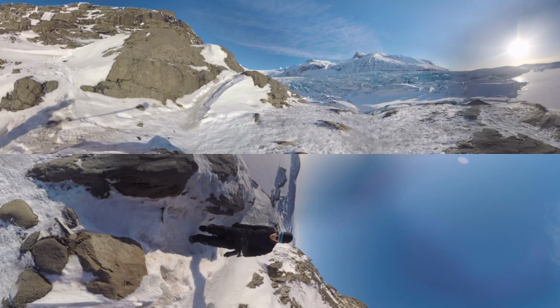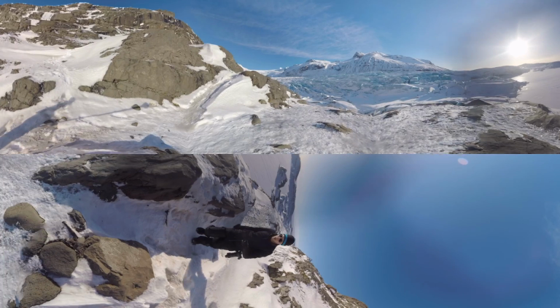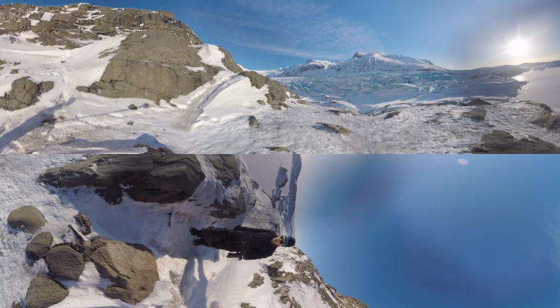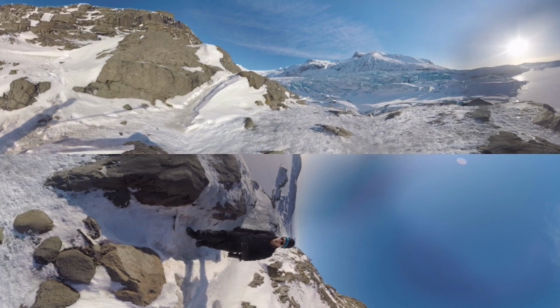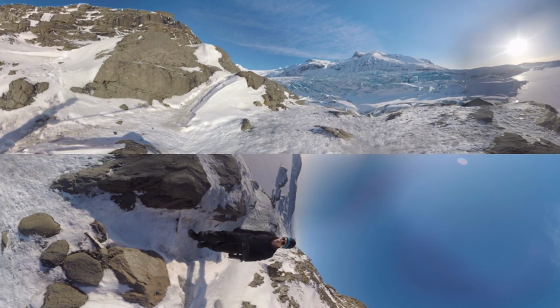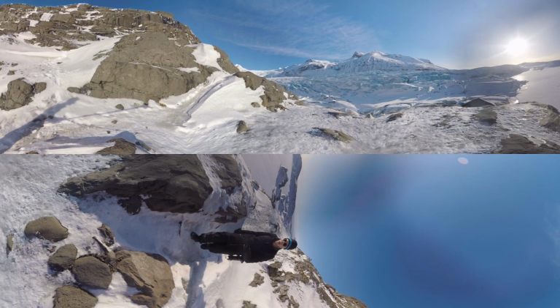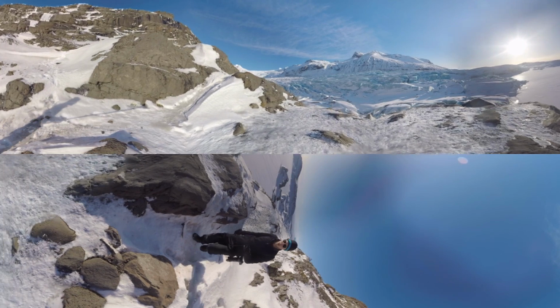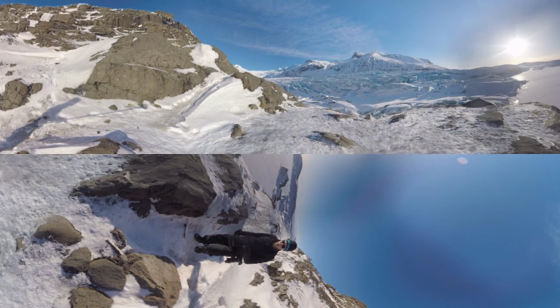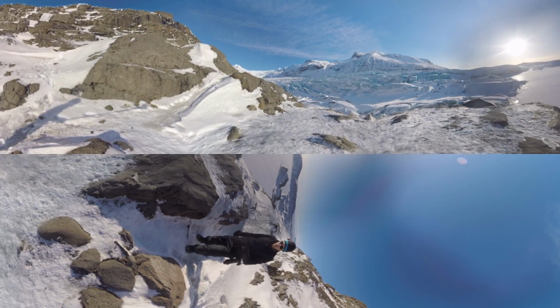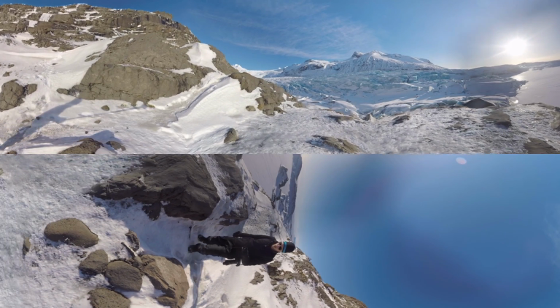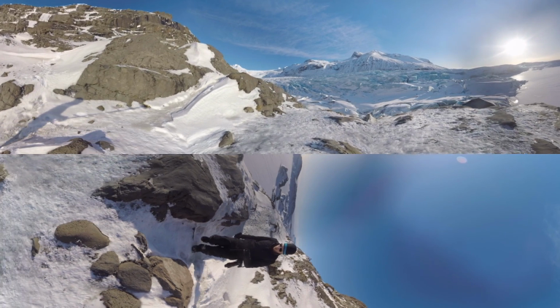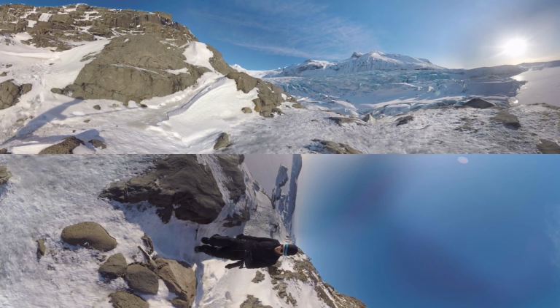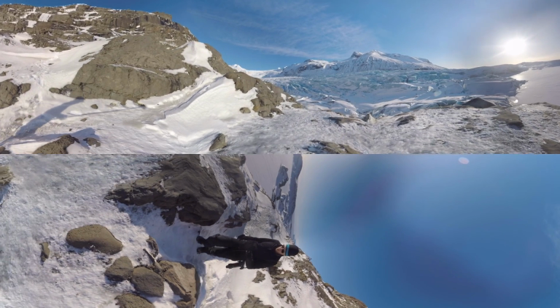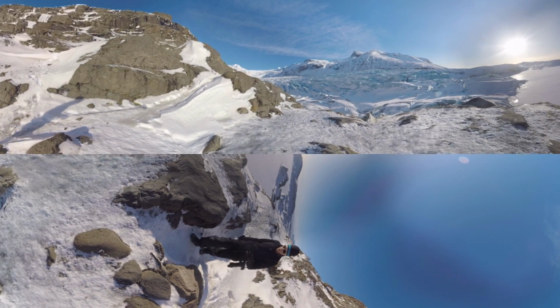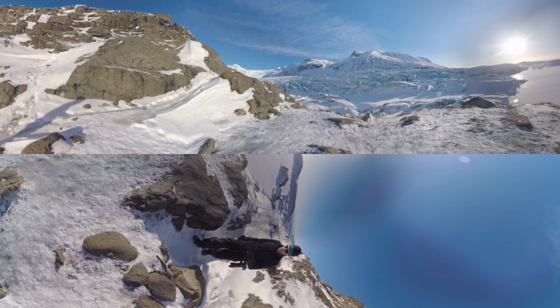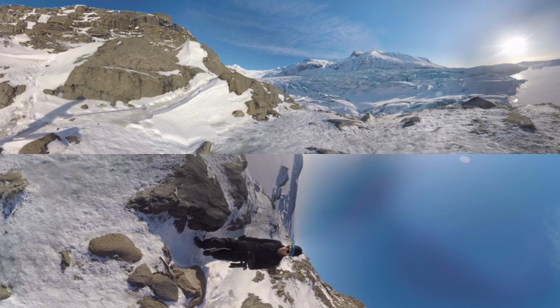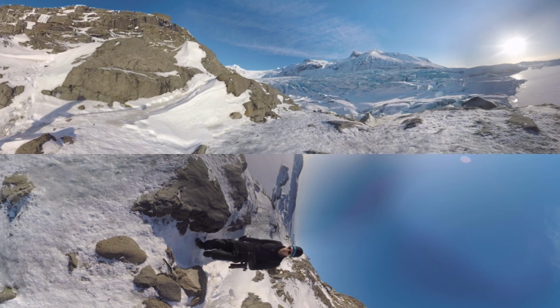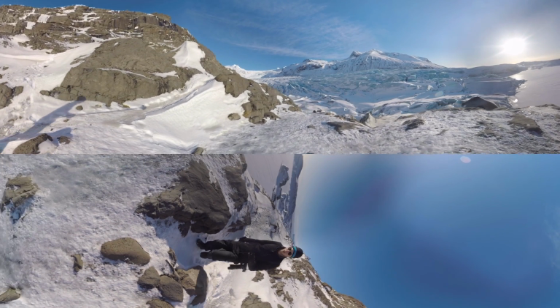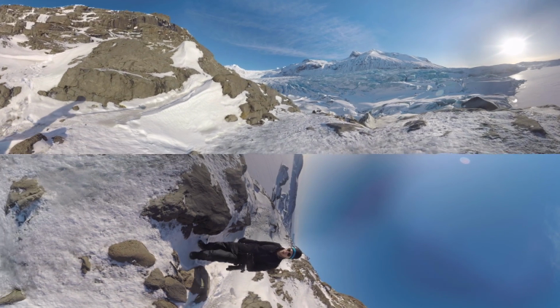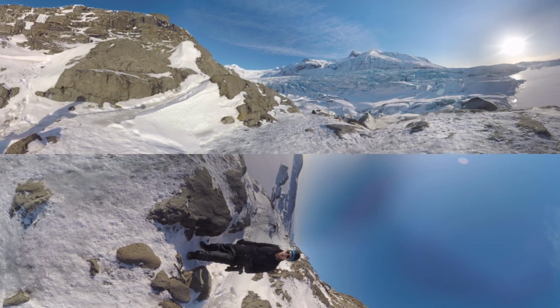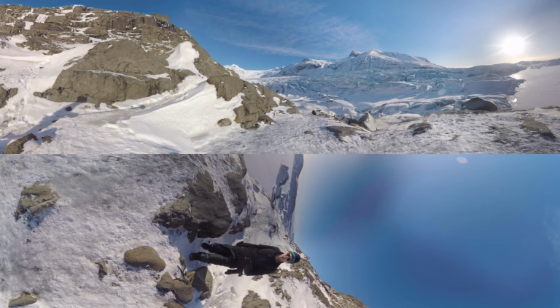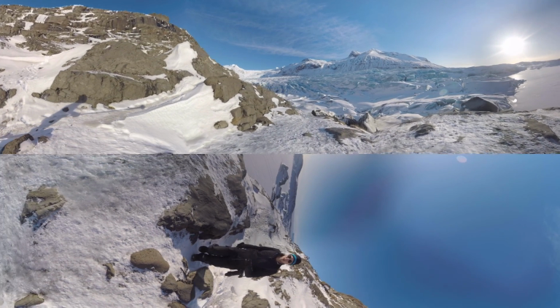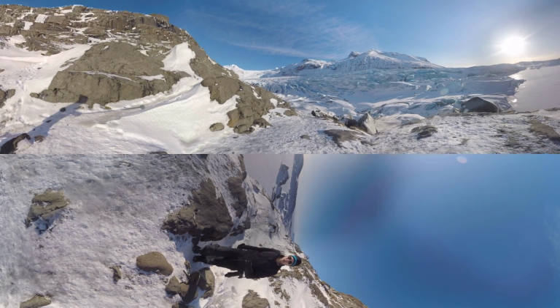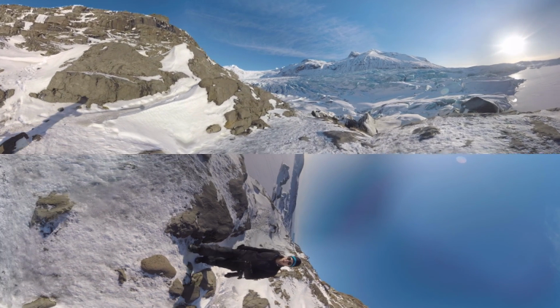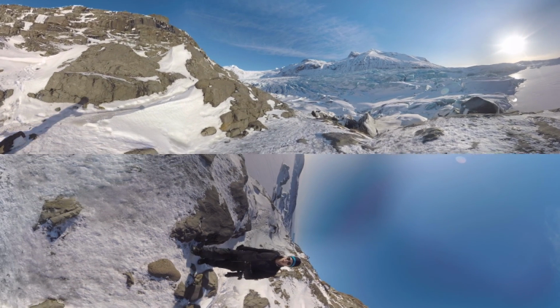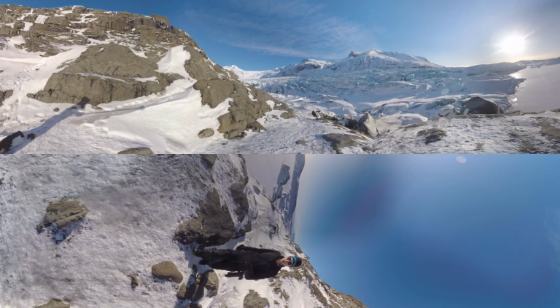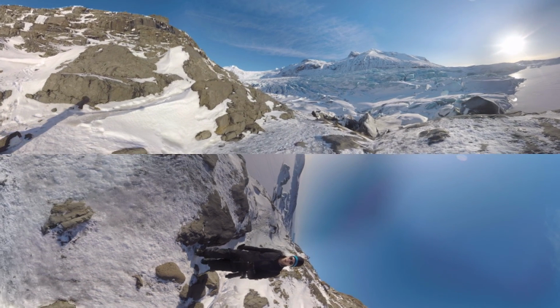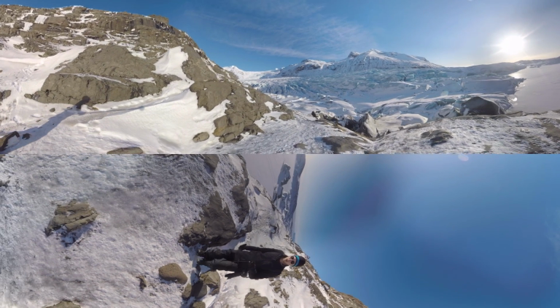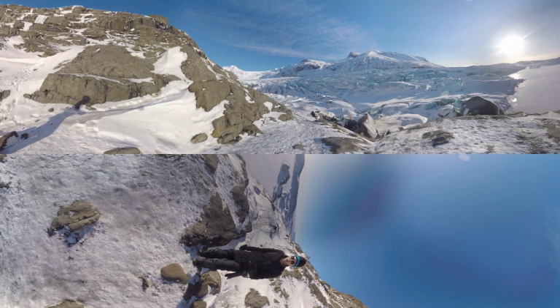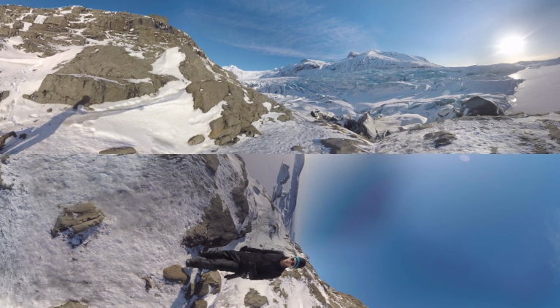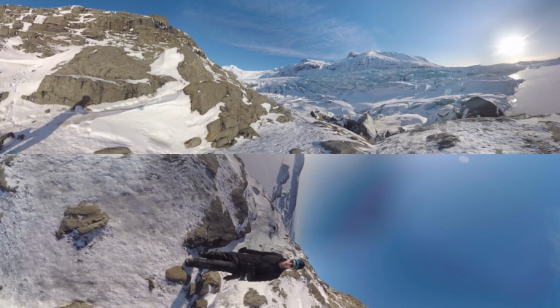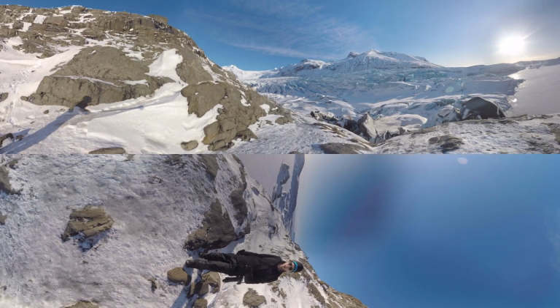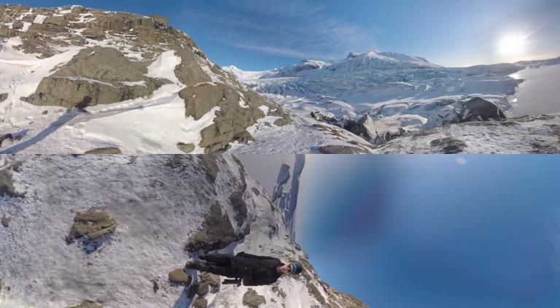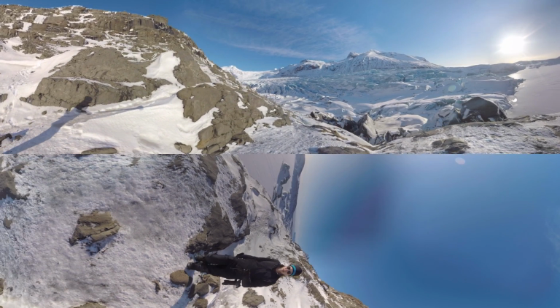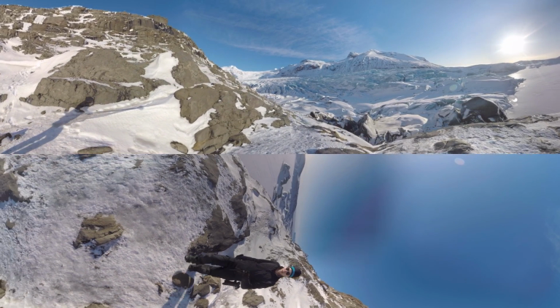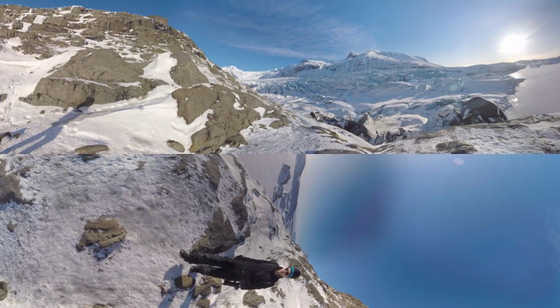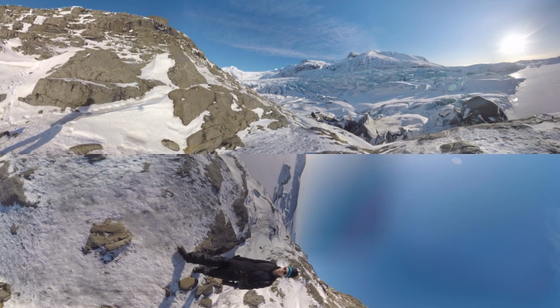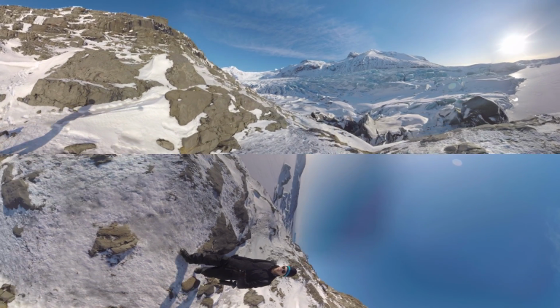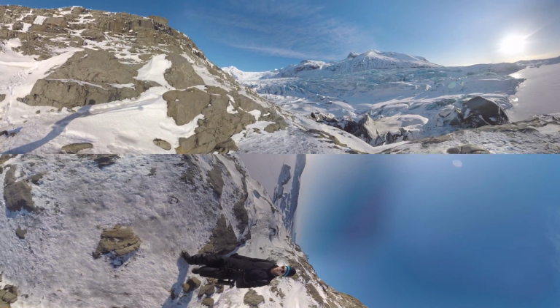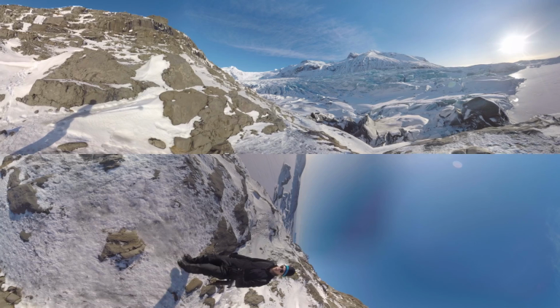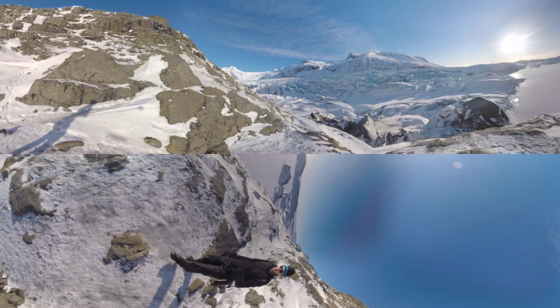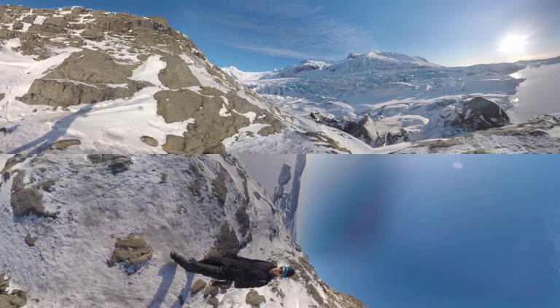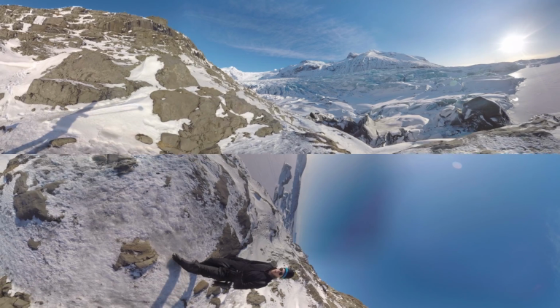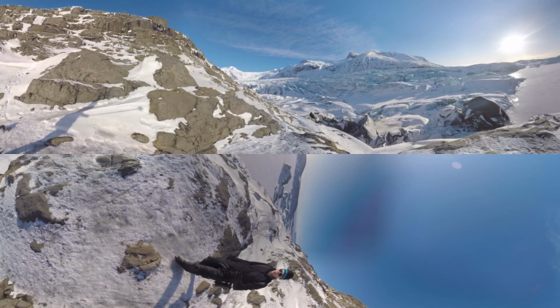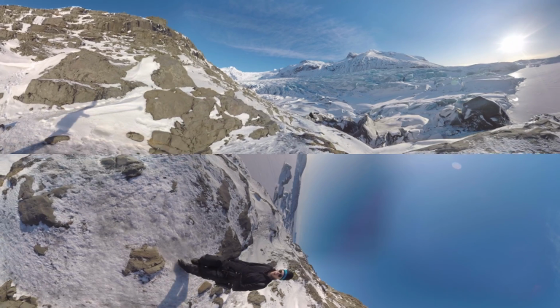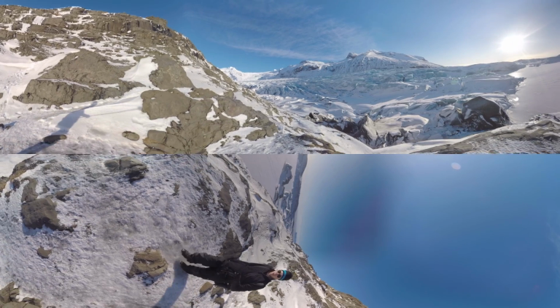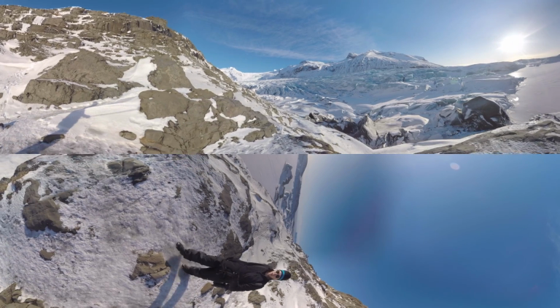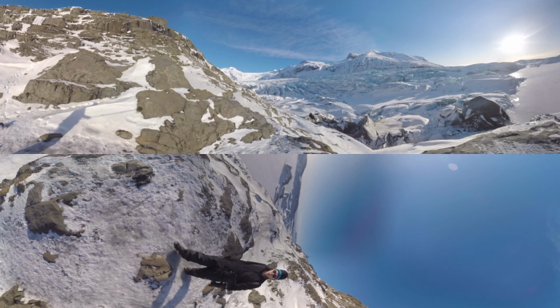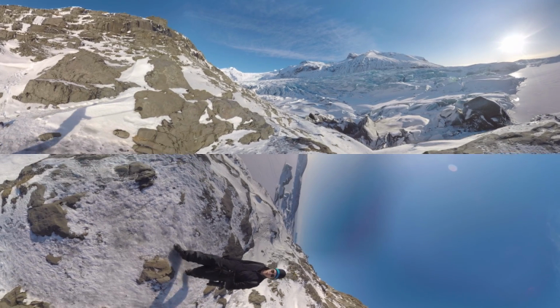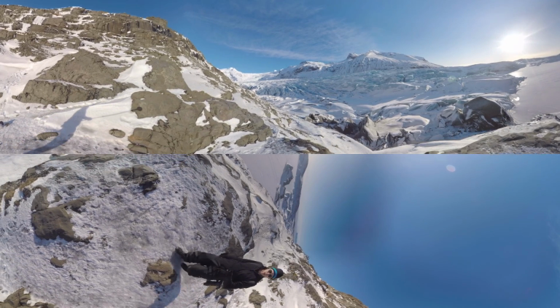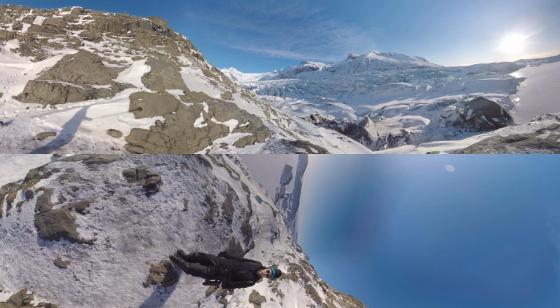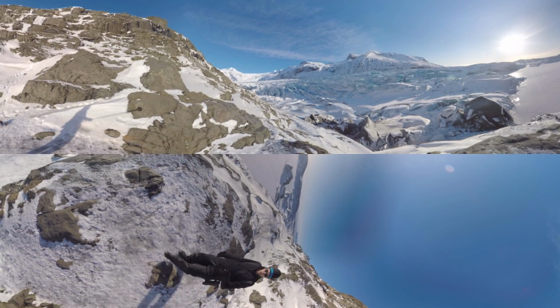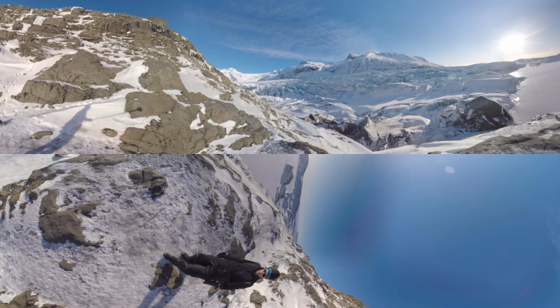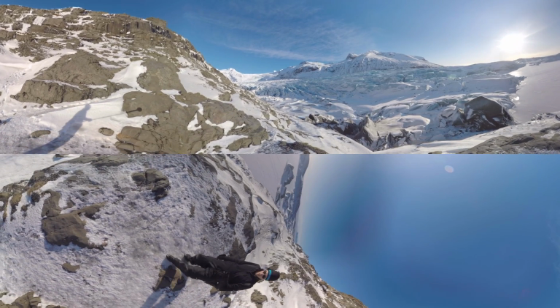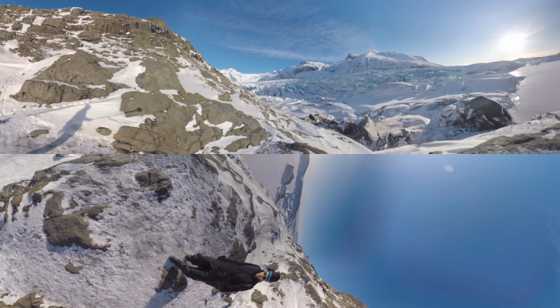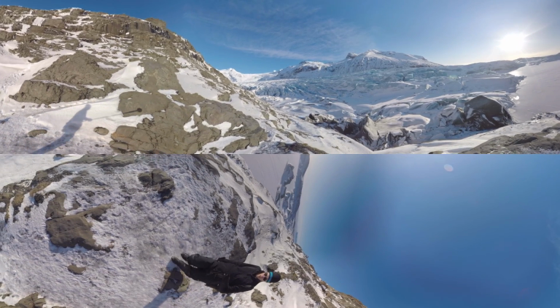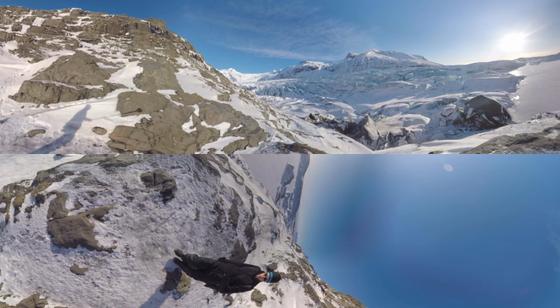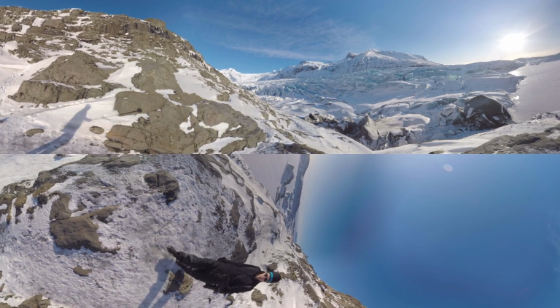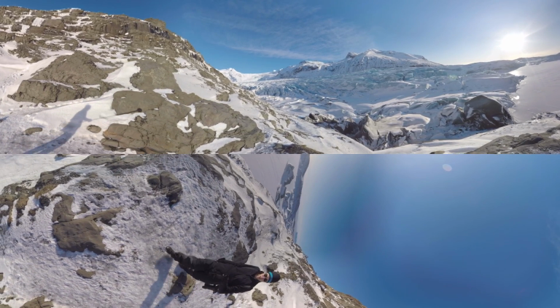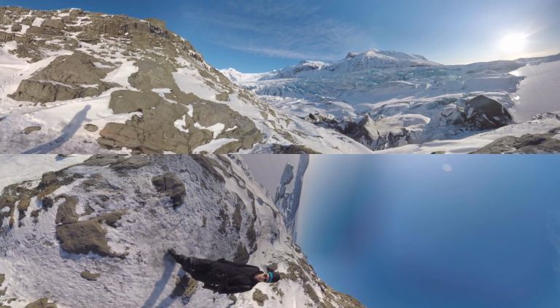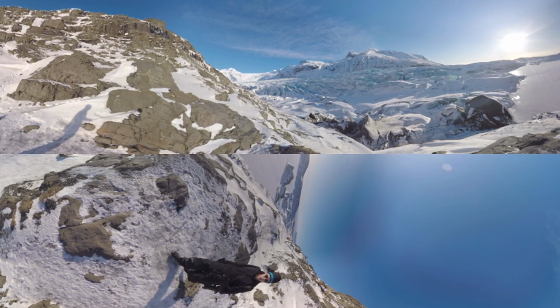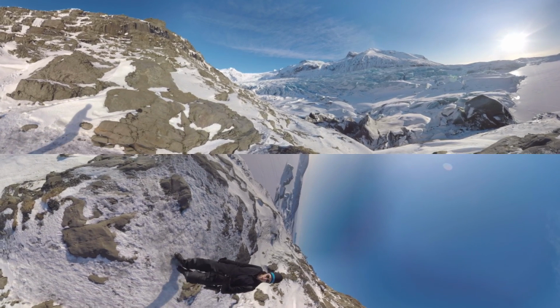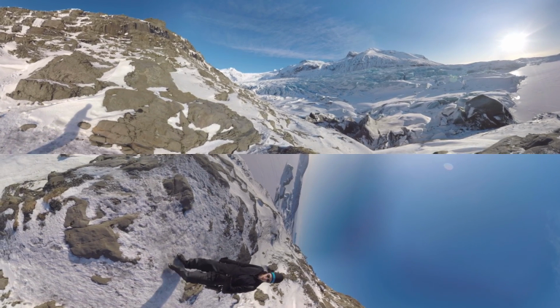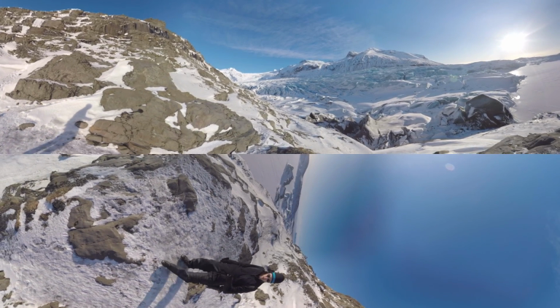Iceland's glaciers provide scientists like Einarsson with valuable data that can help predict larger, more inaccessible melting like those in Greenland.